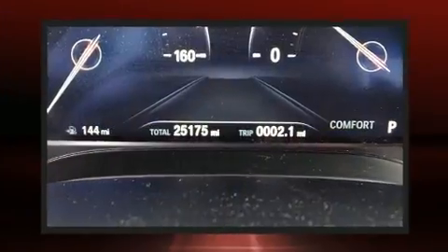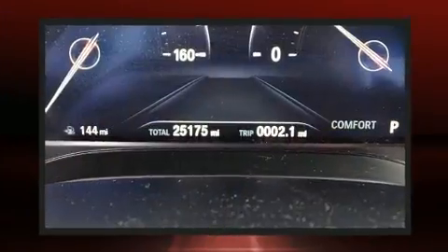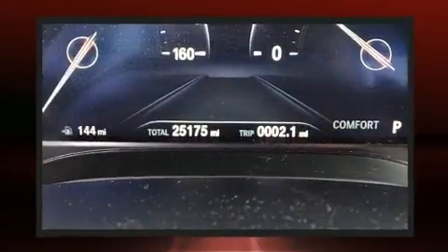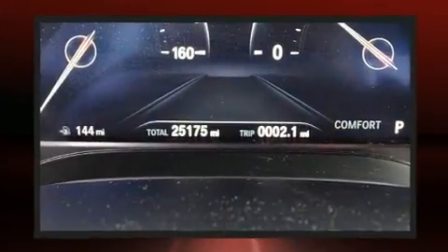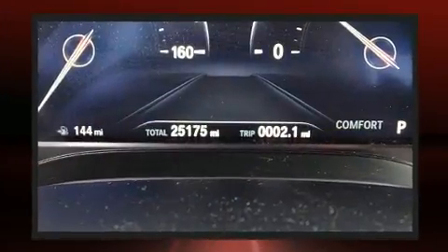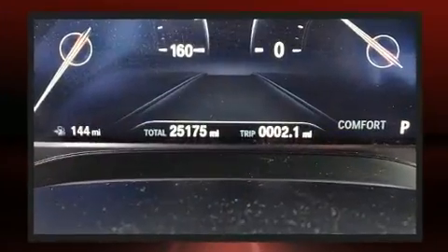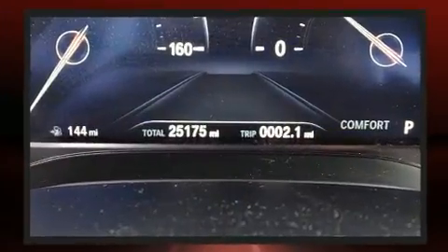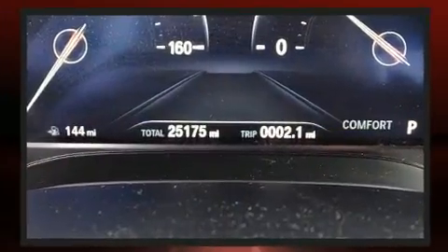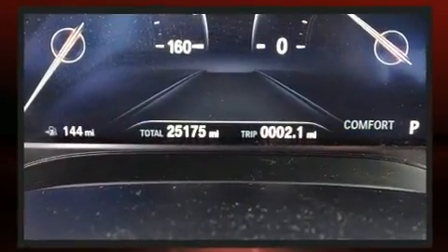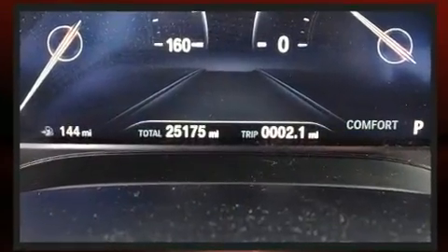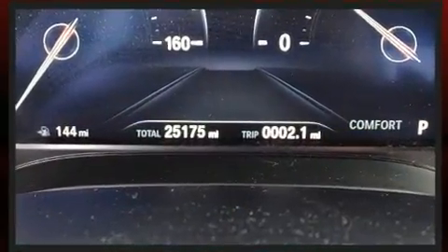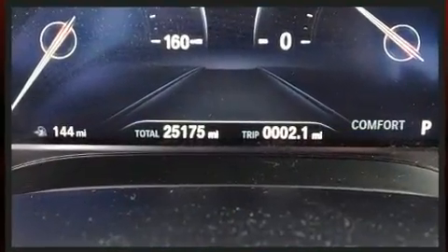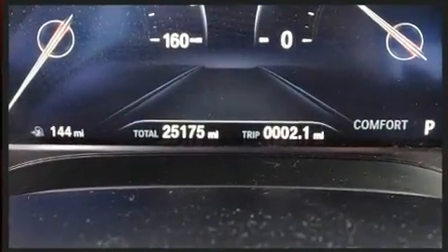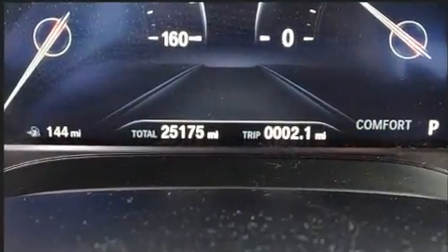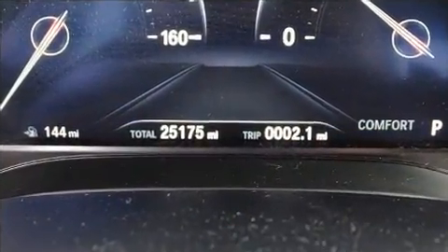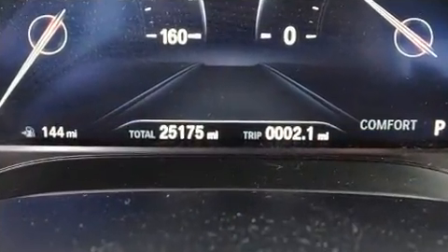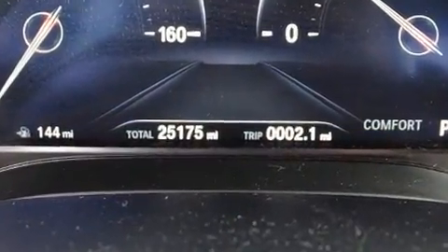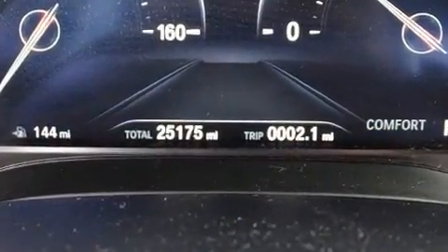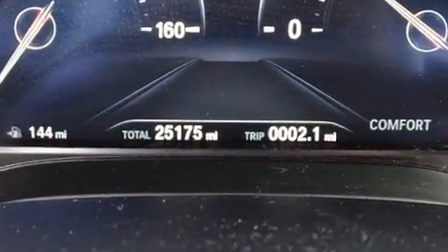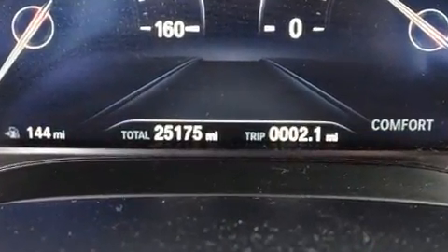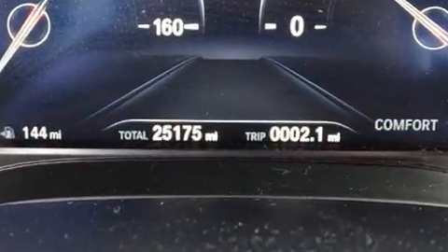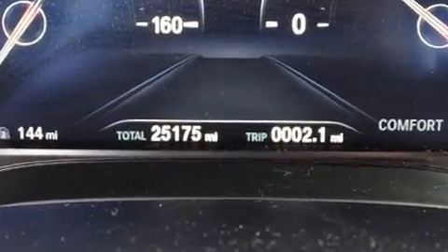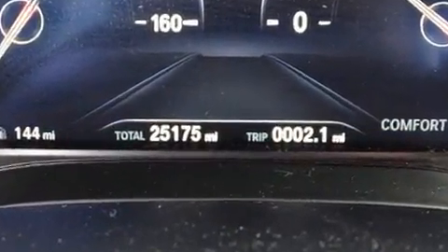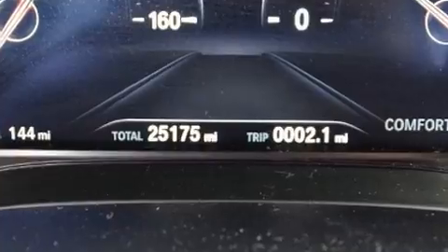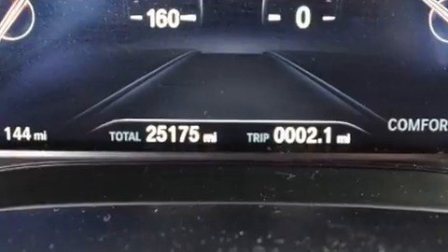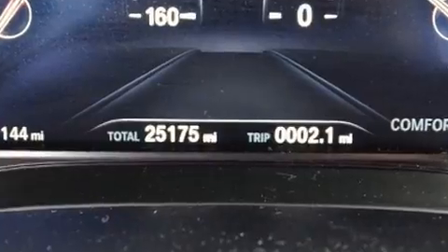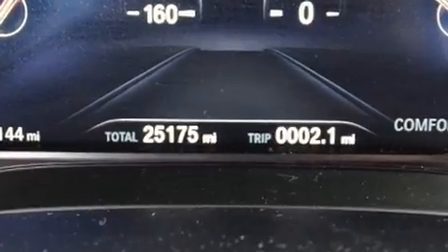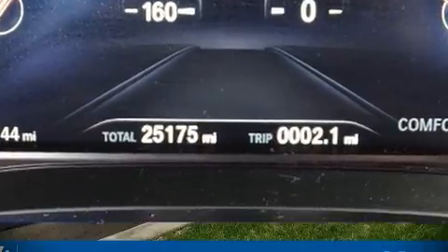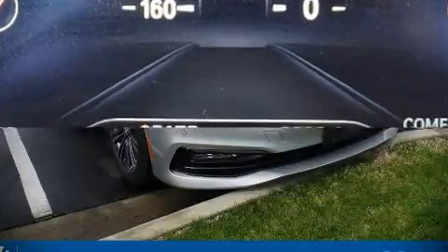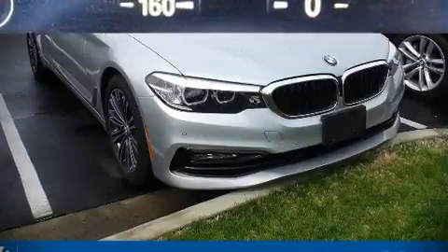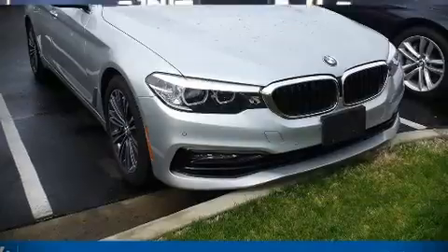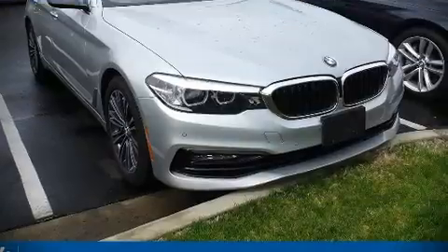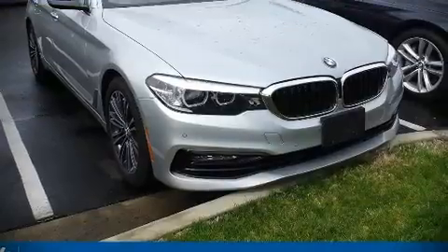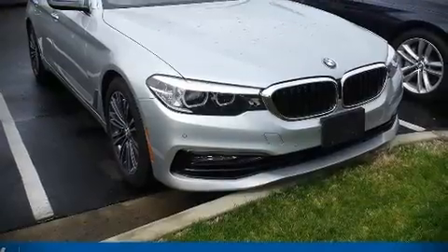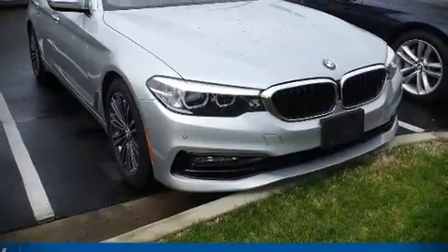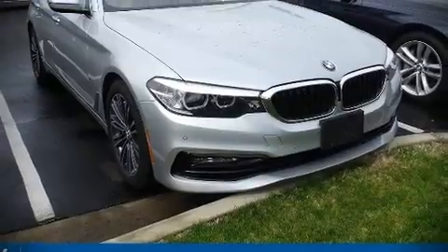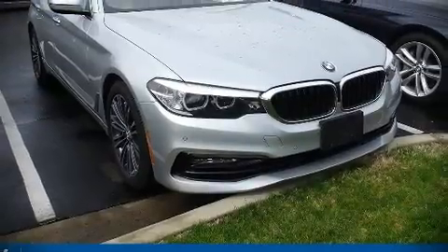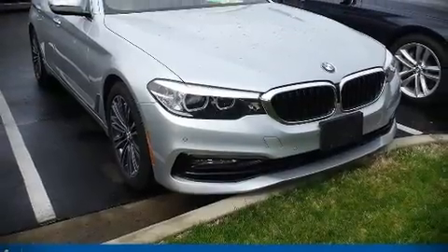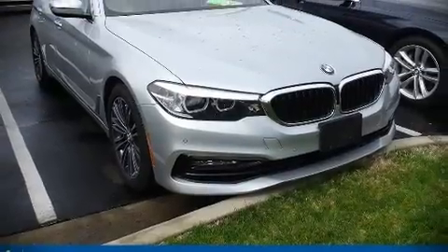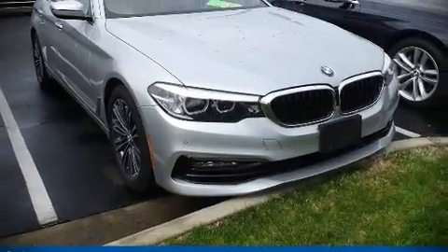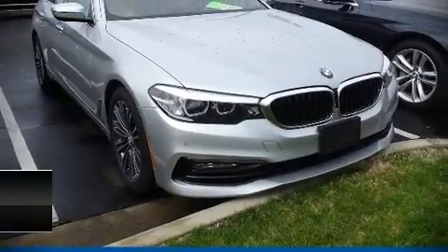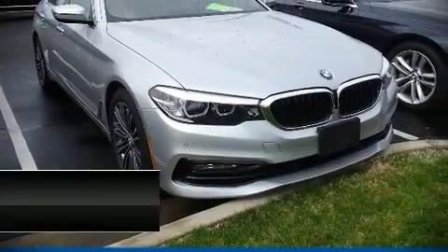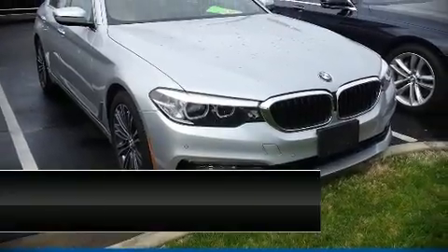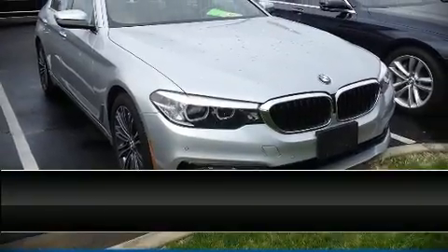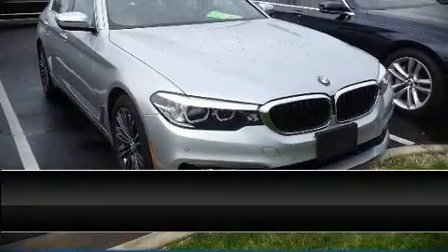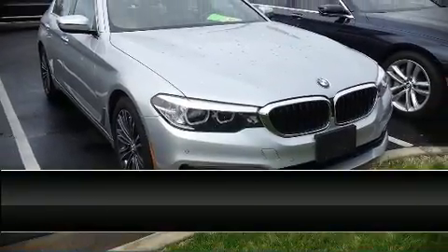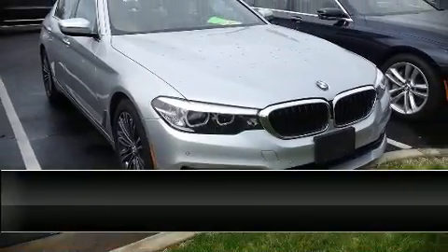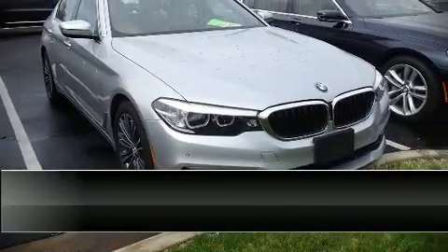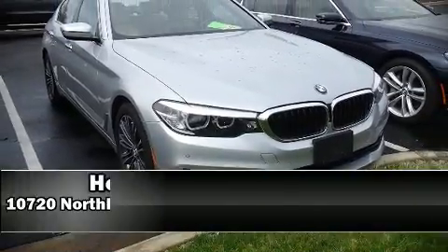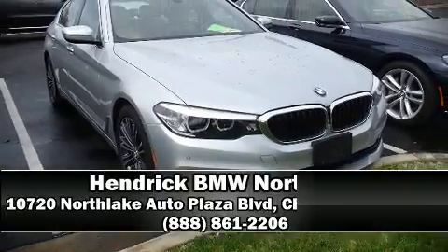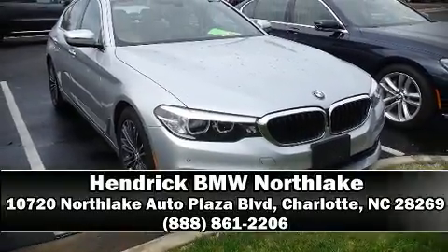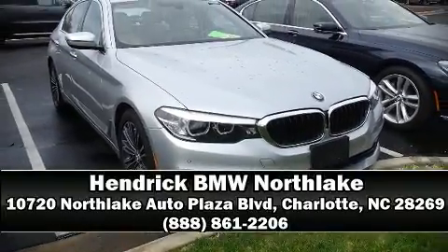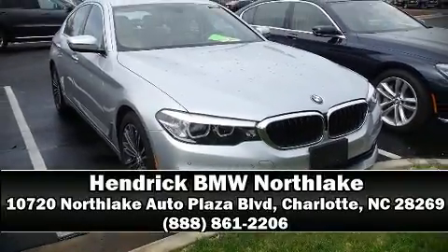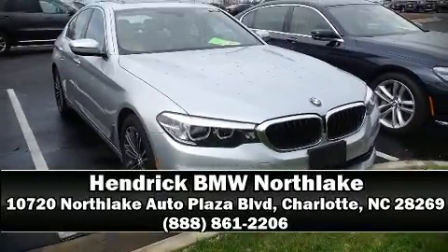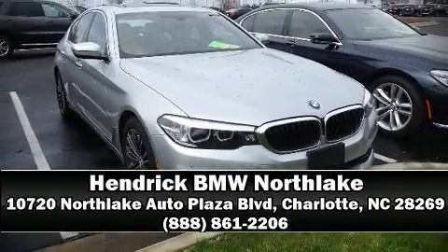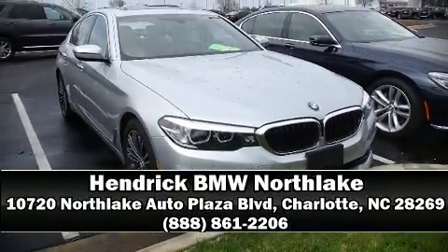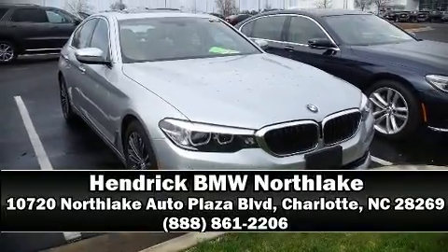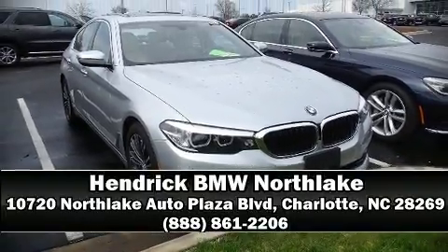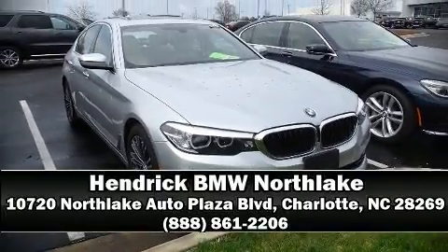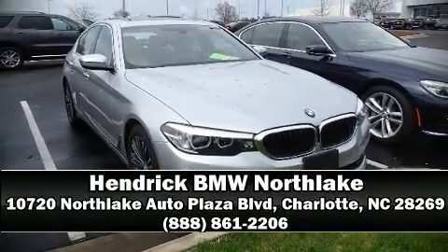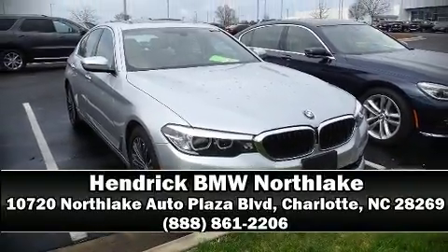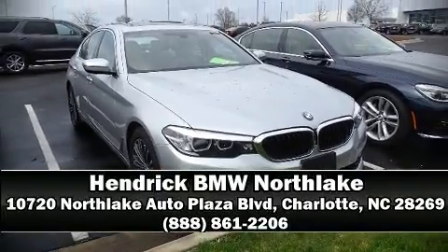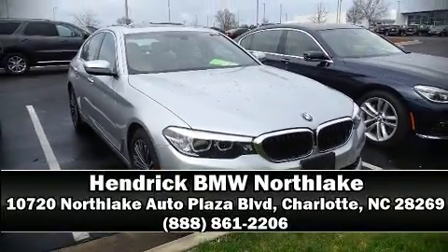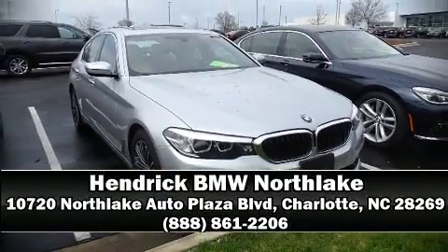This vehicle has achieved certified pre-owned status by passing BMW's rigorous certification process. Stop by our dealership or give us a call for more information.